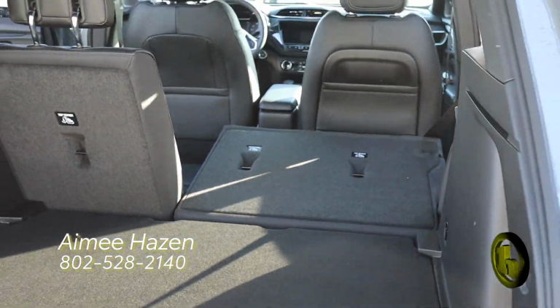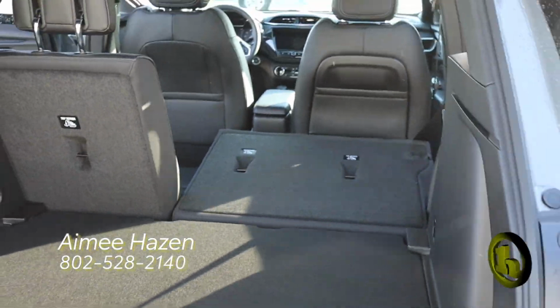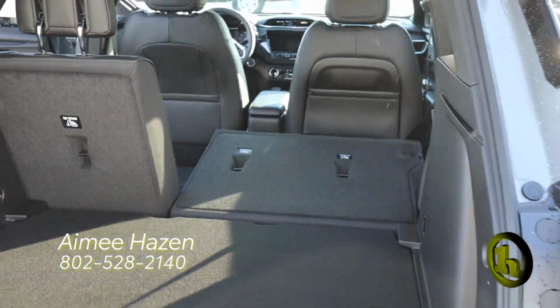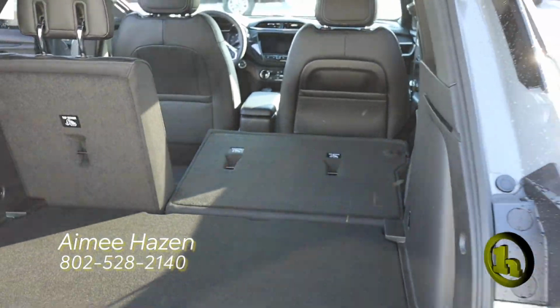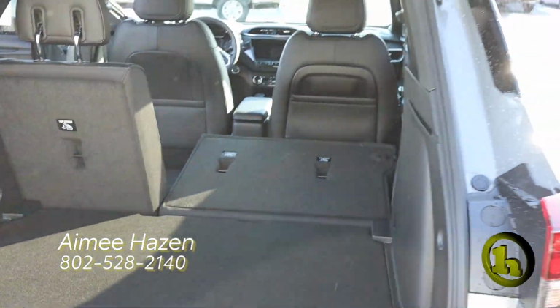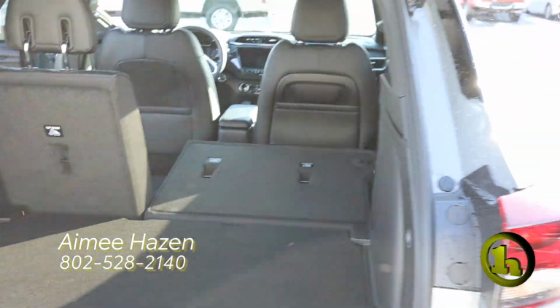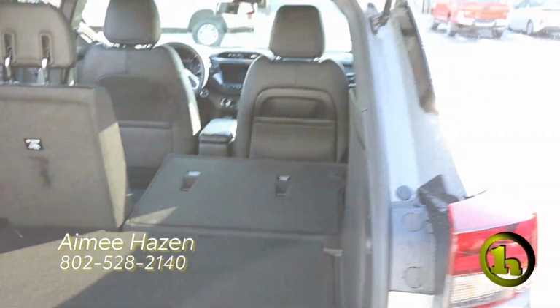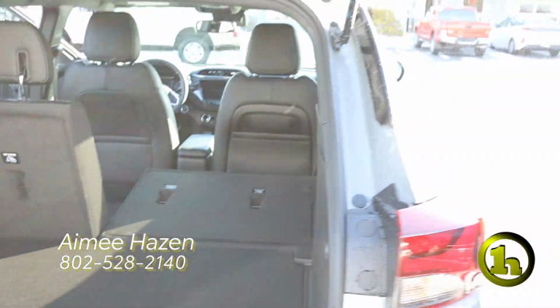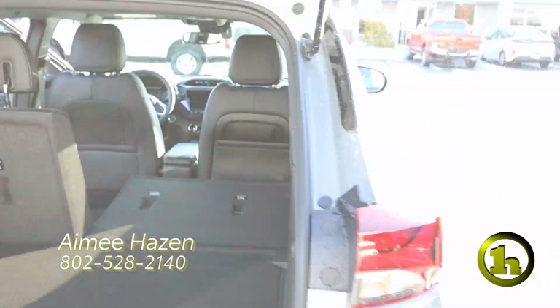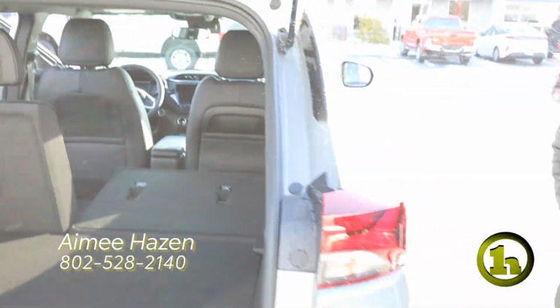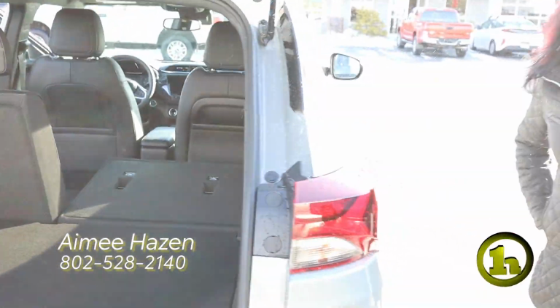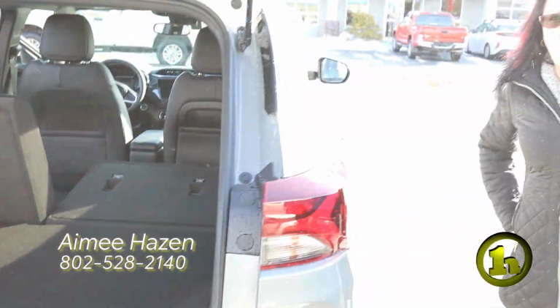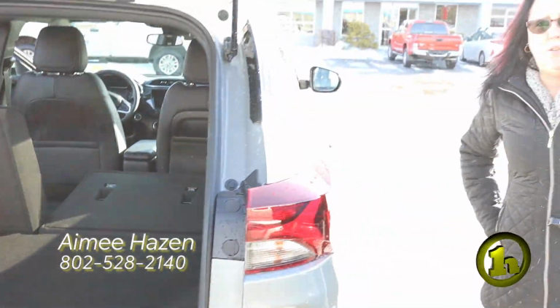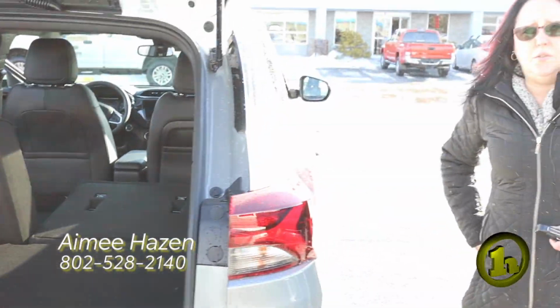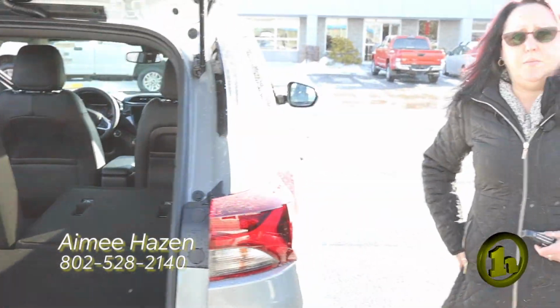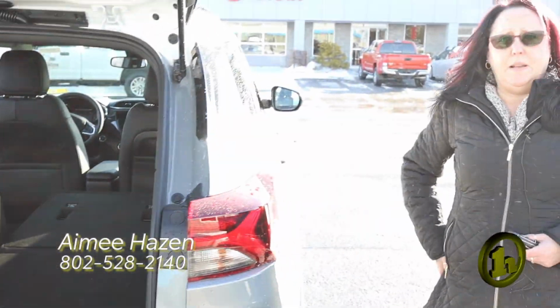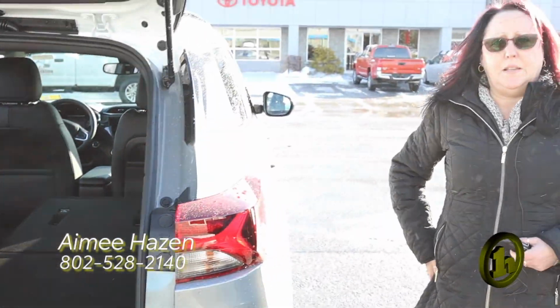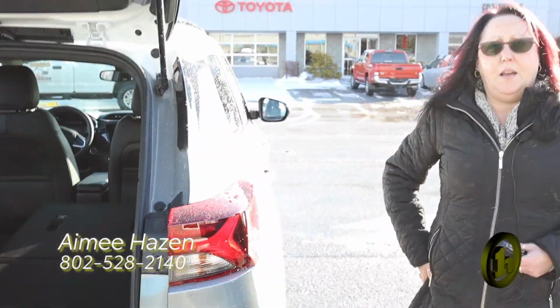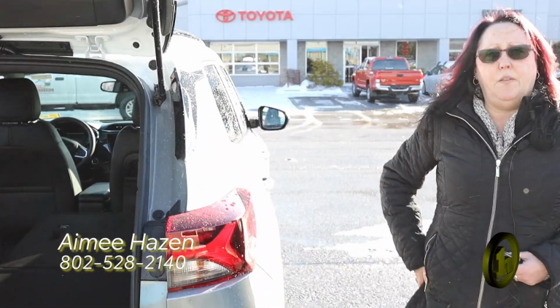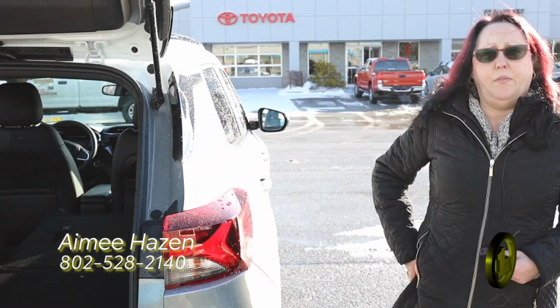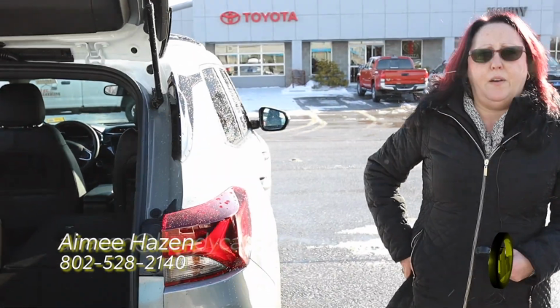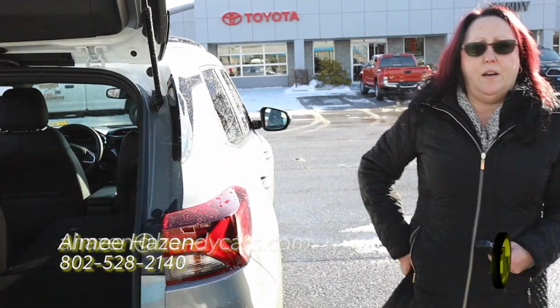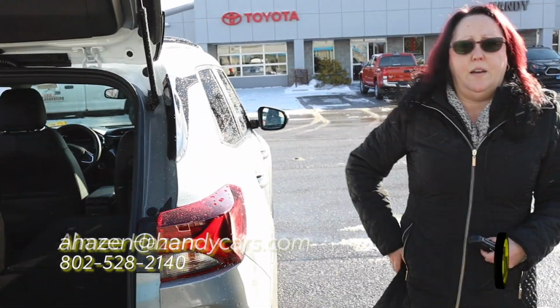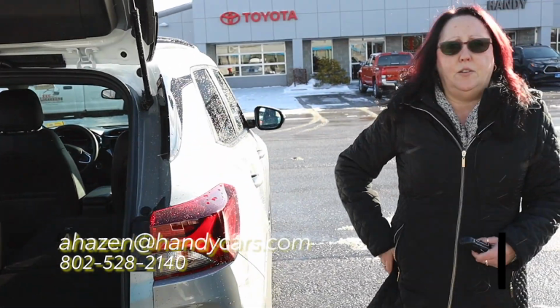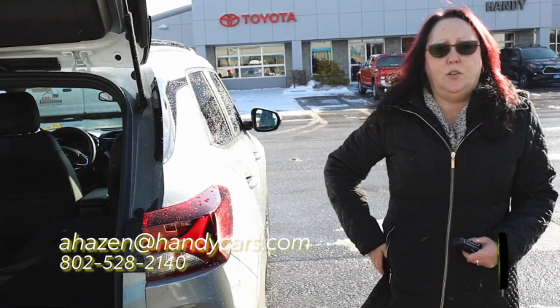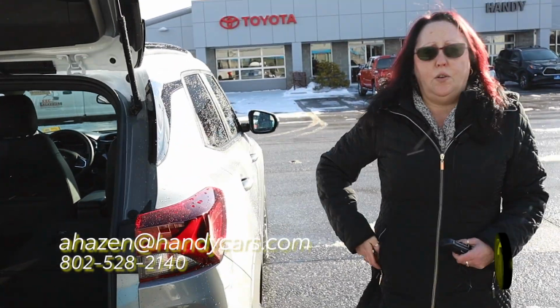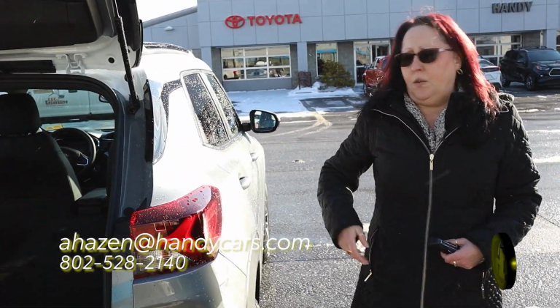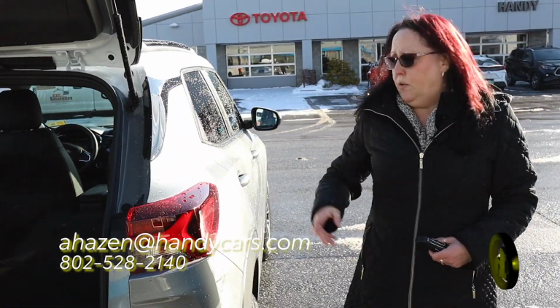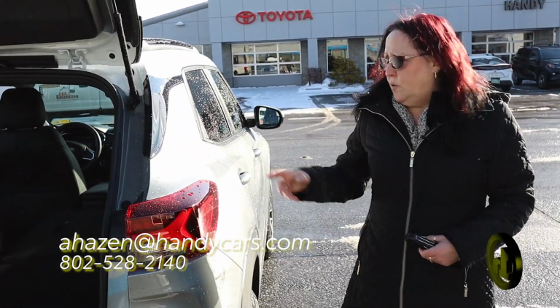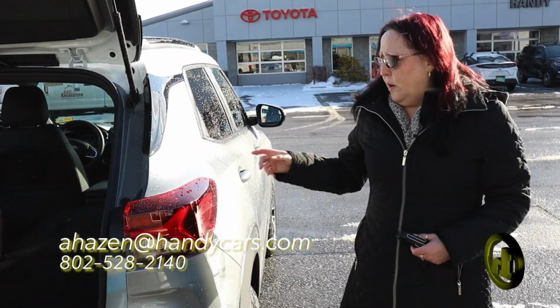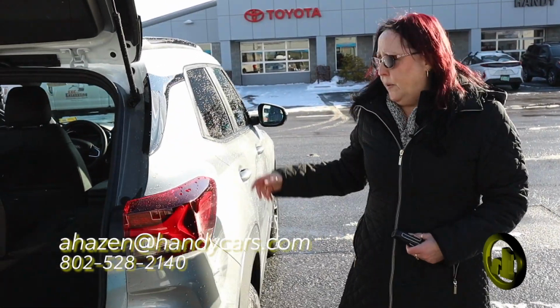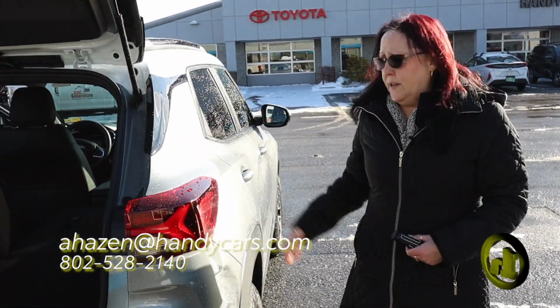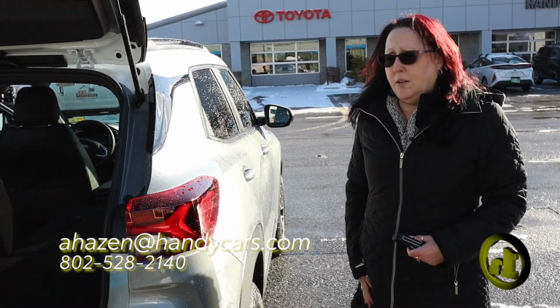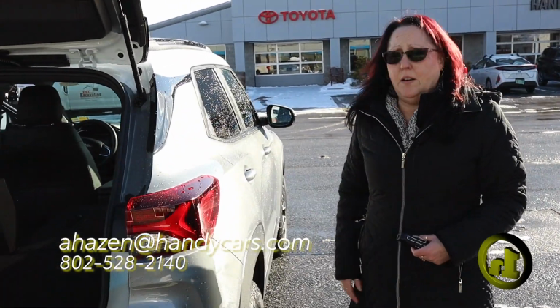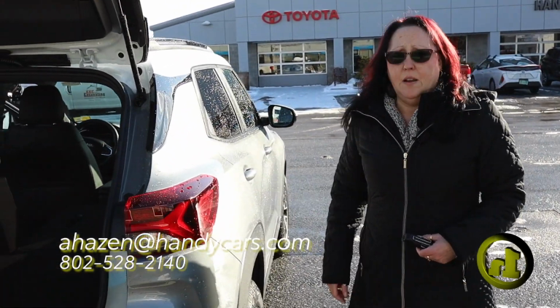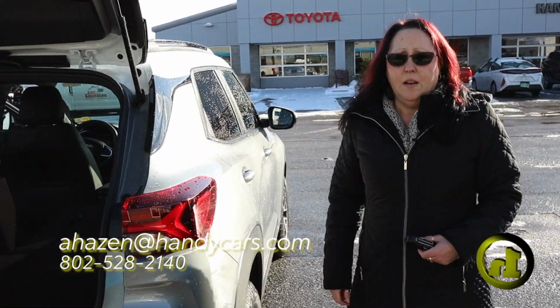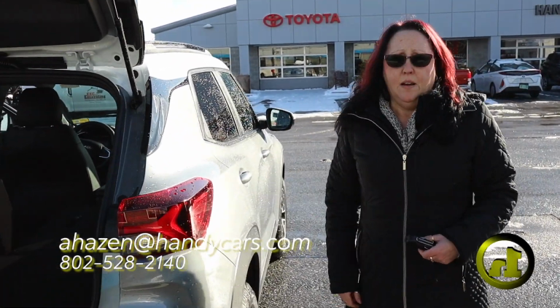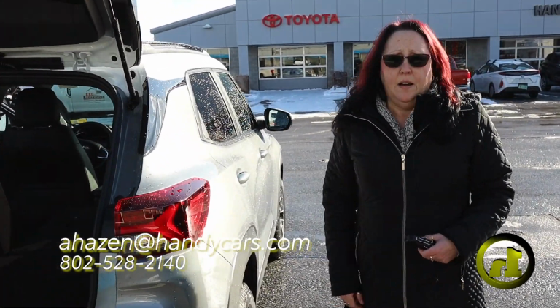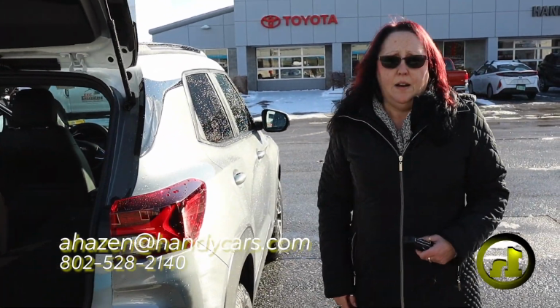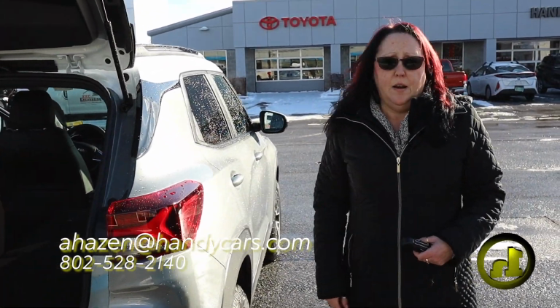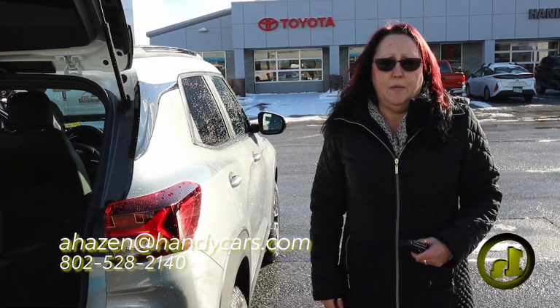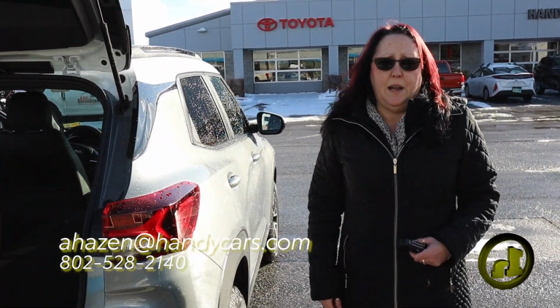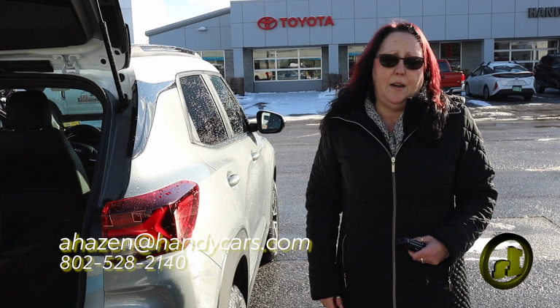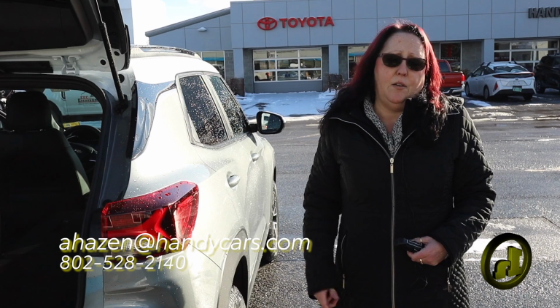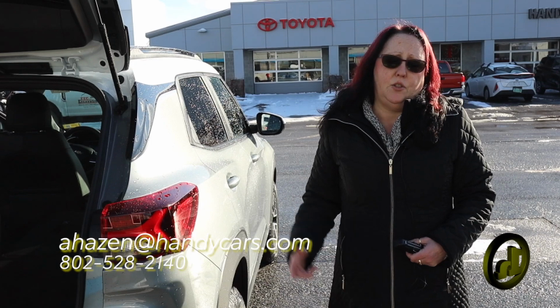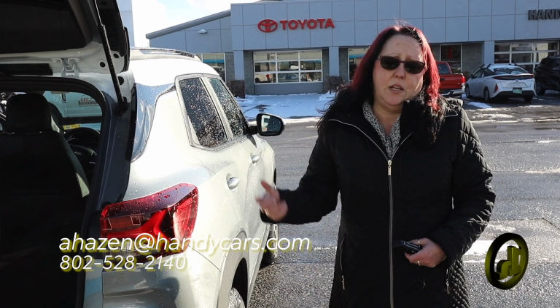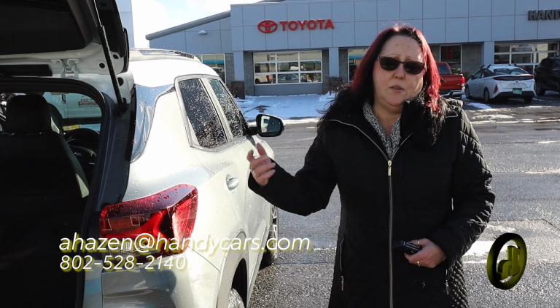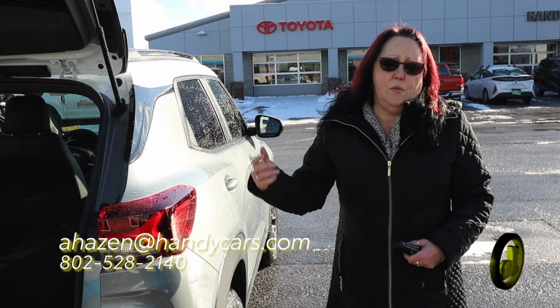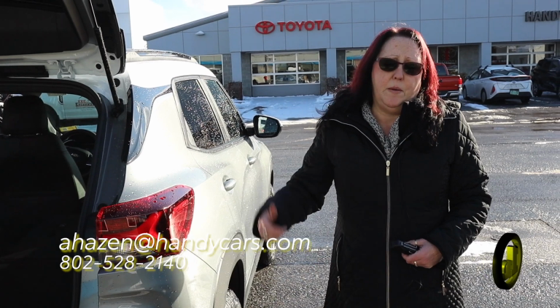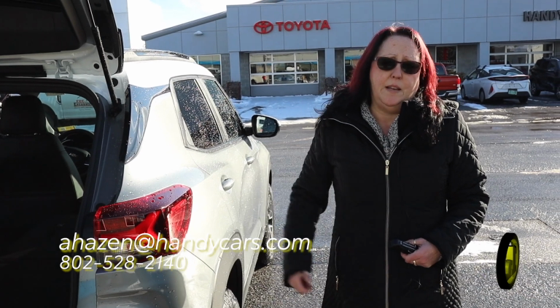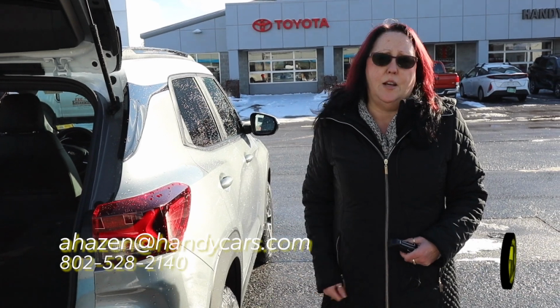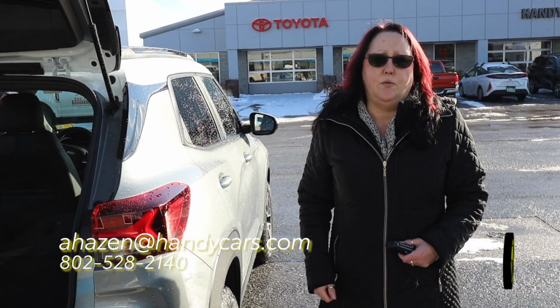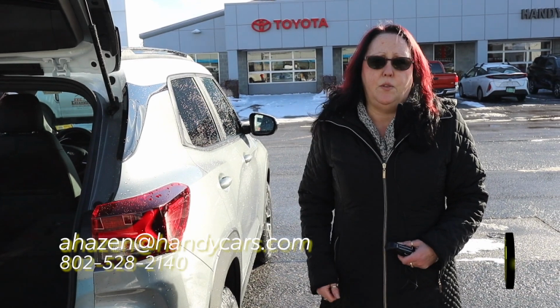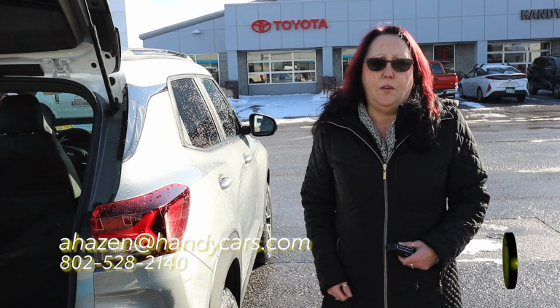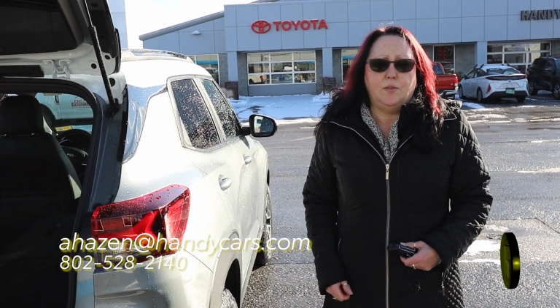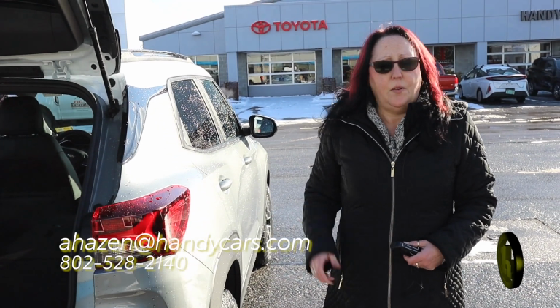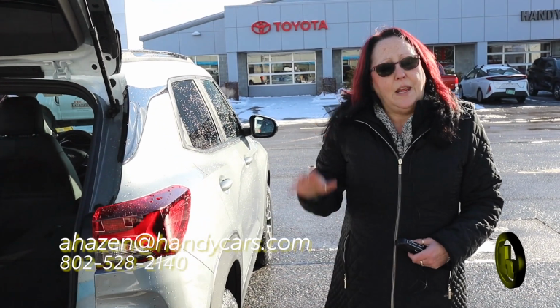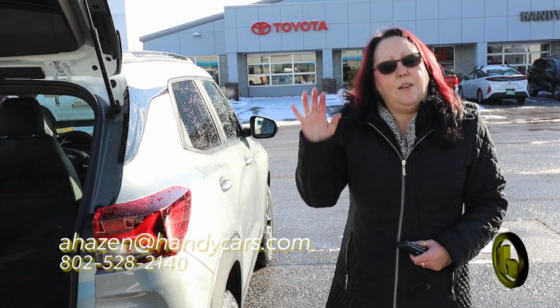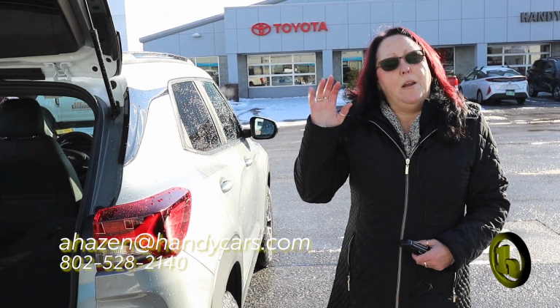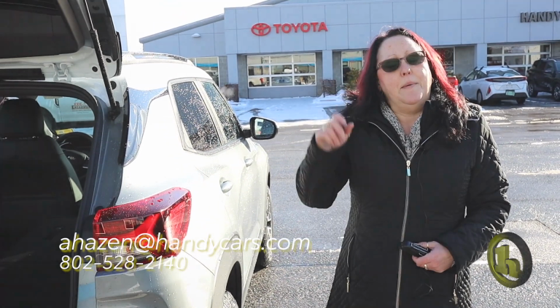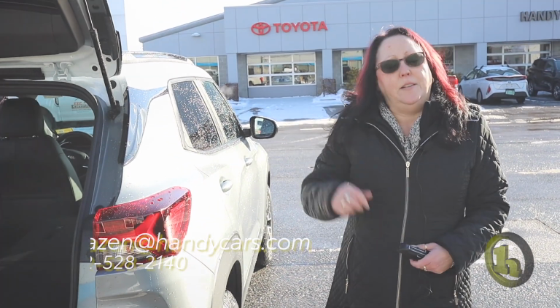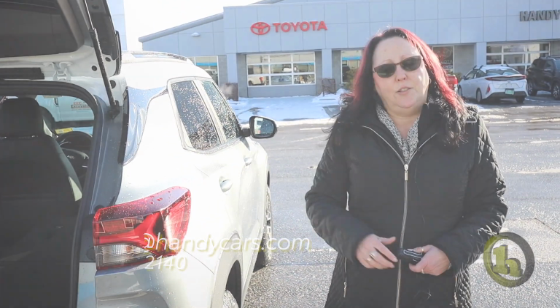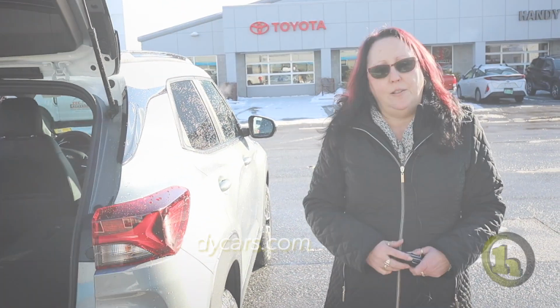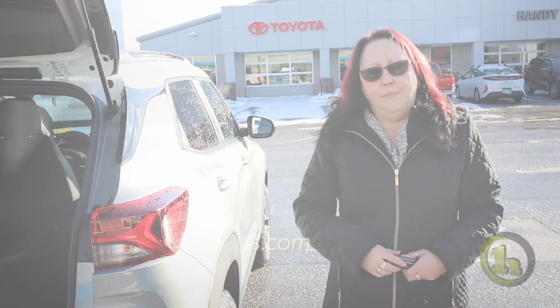So again, just wanted to introduce myself and show you the Trailblazer. I know Jason will be in touch with you. Thank you very much.